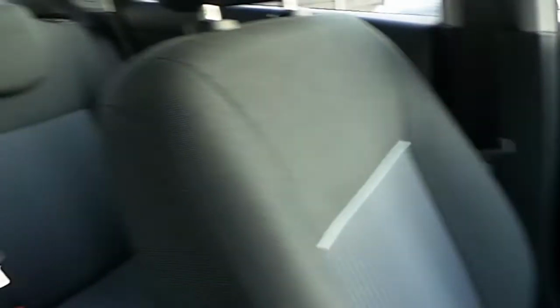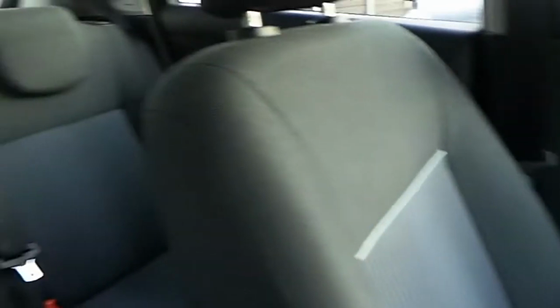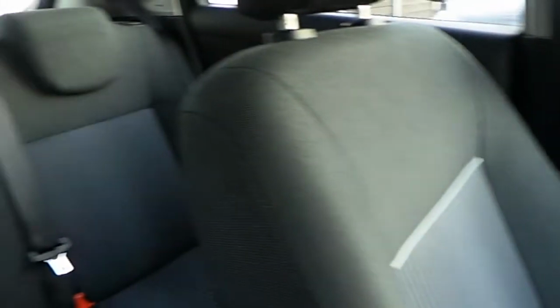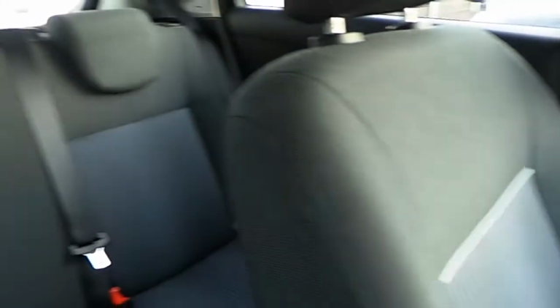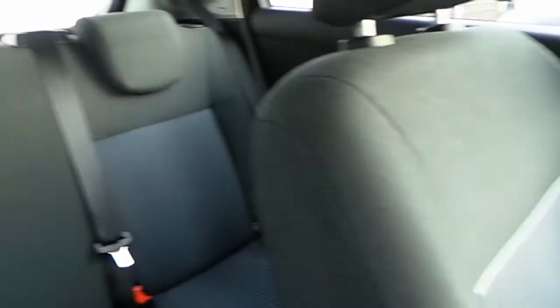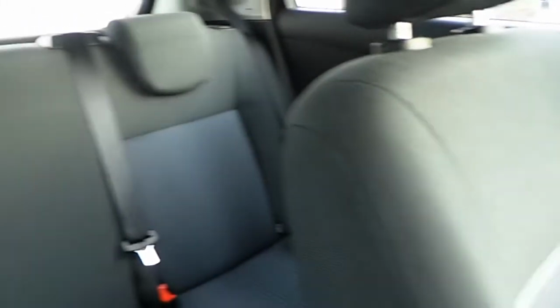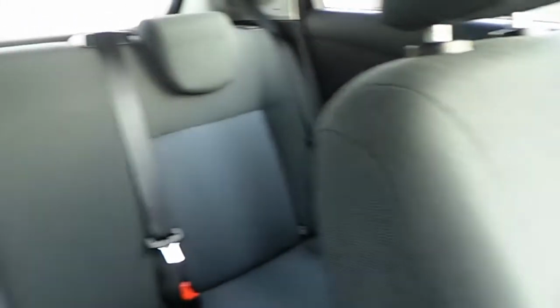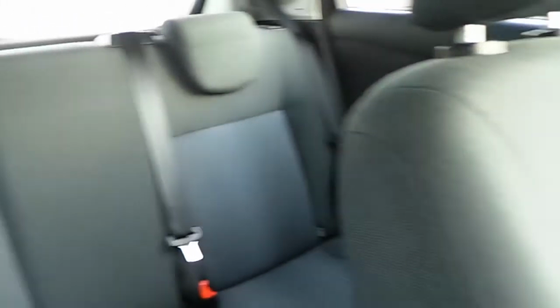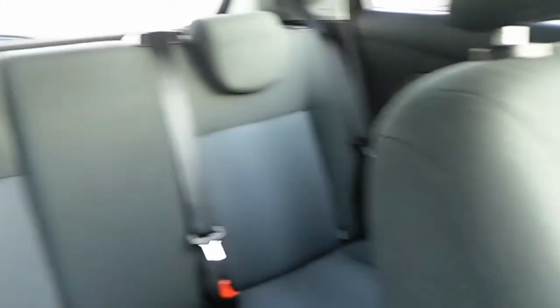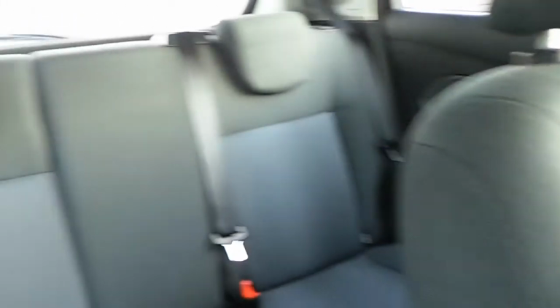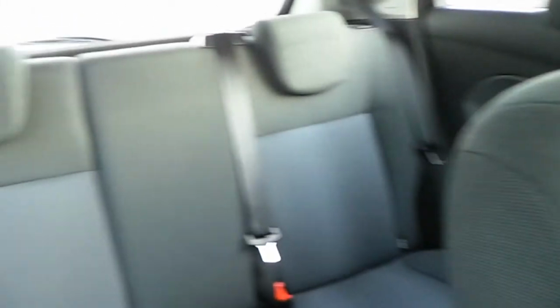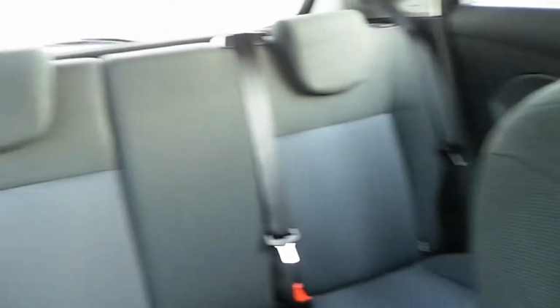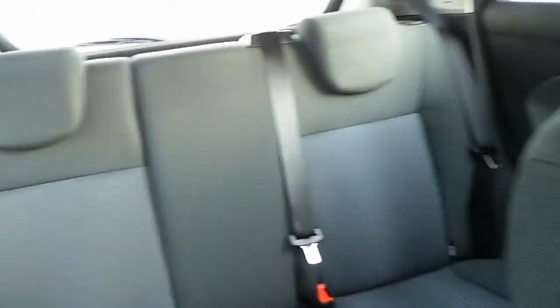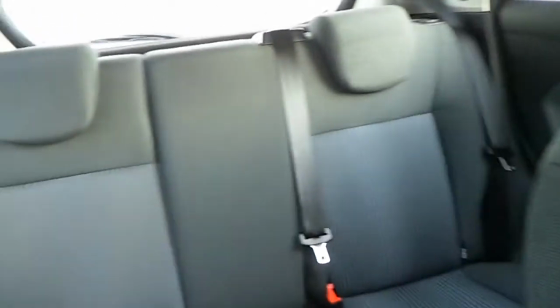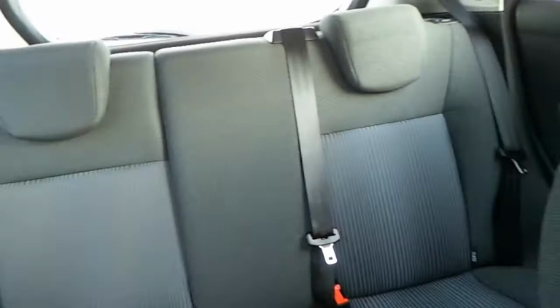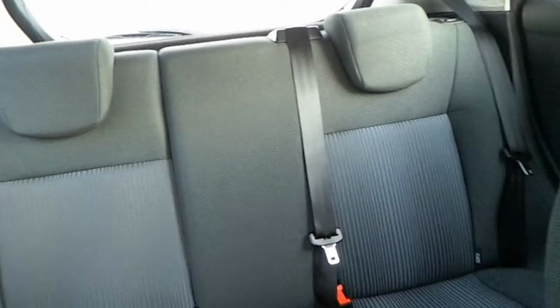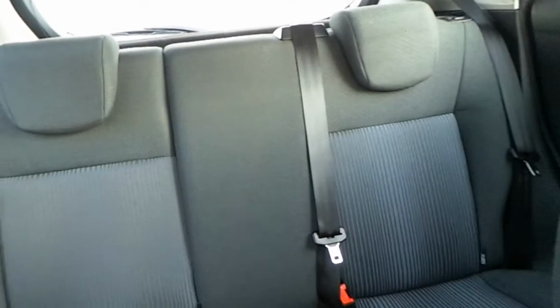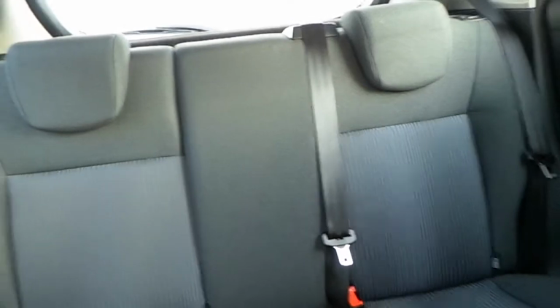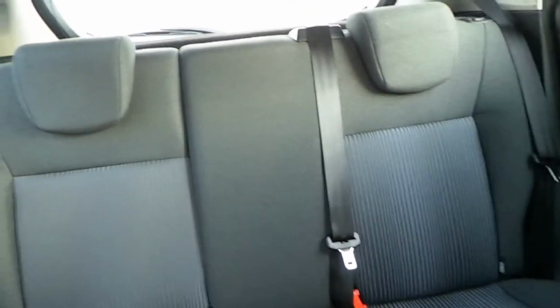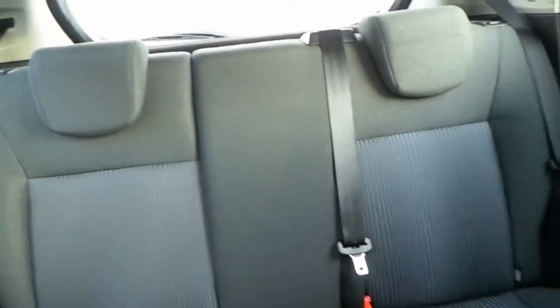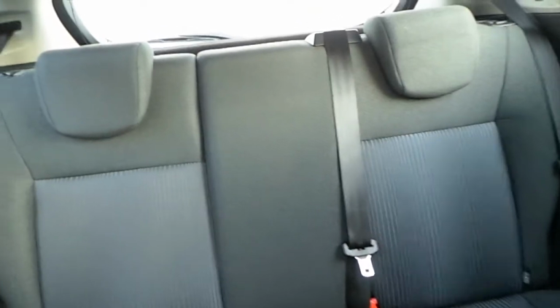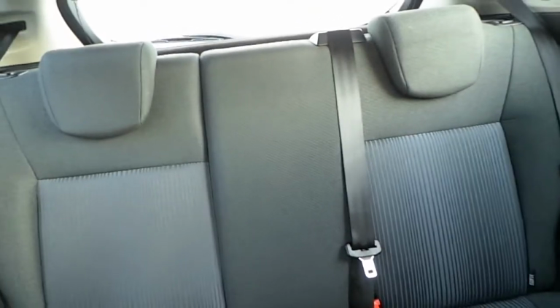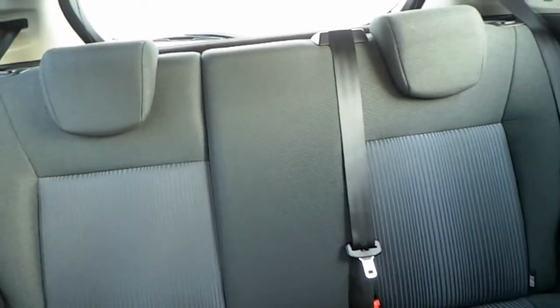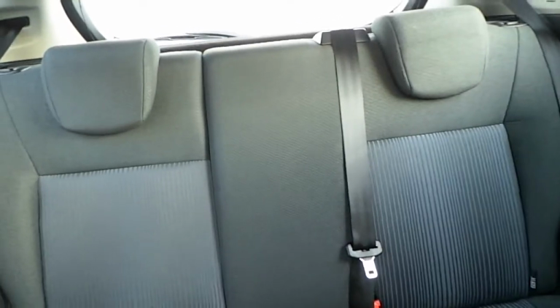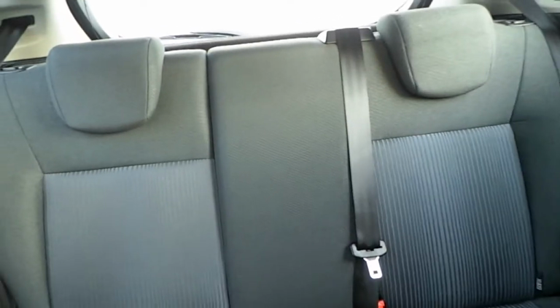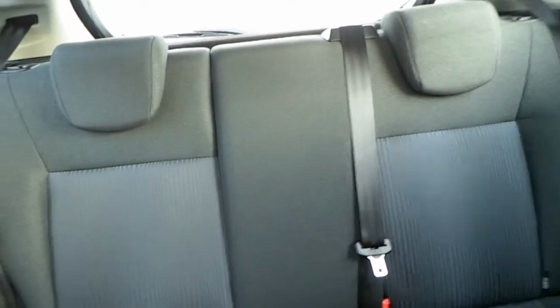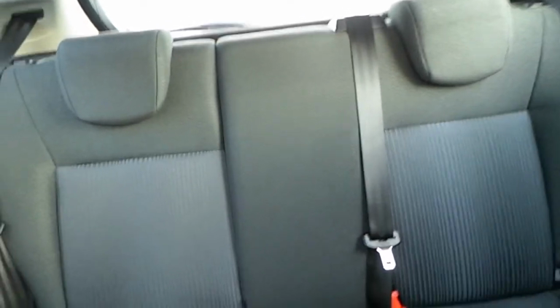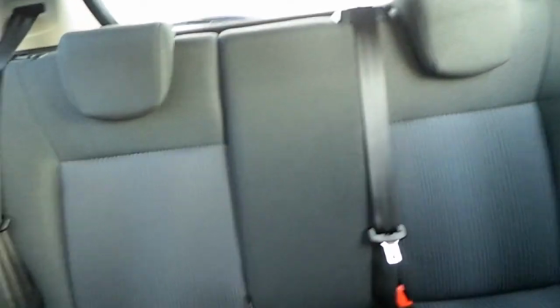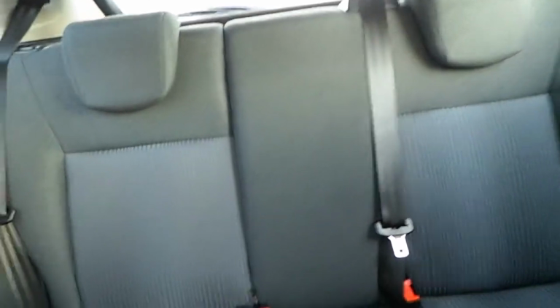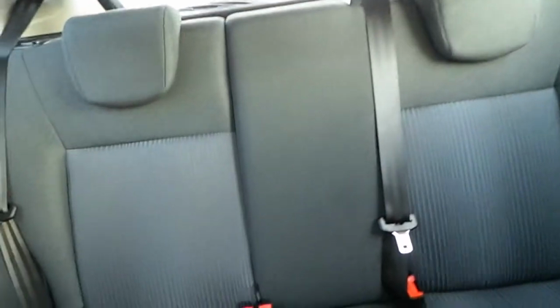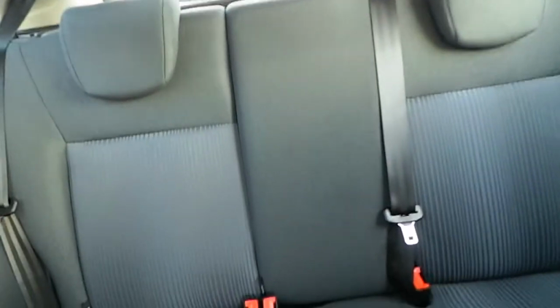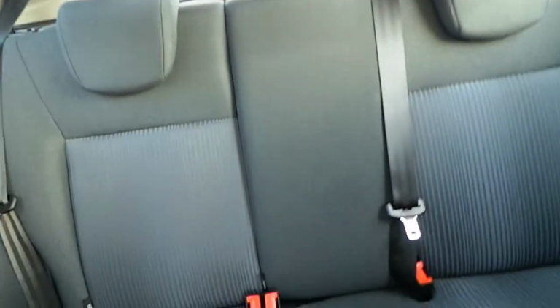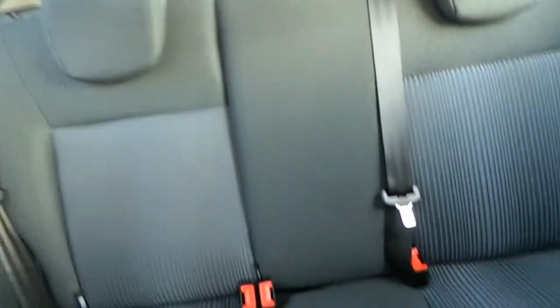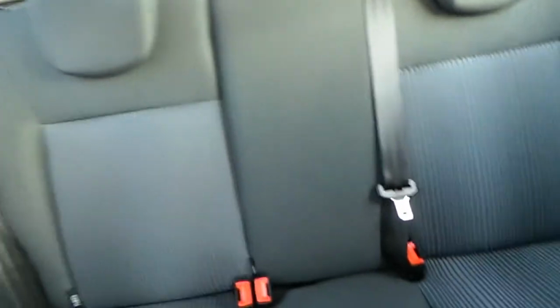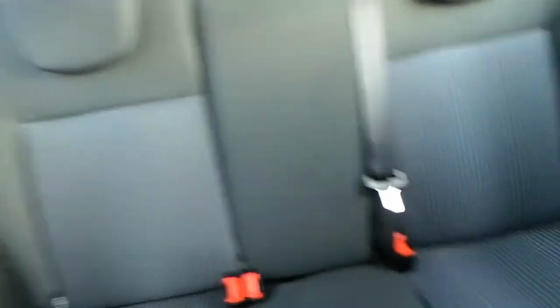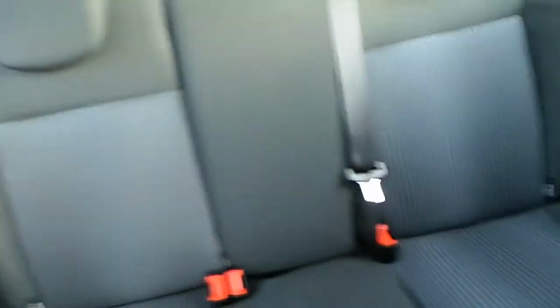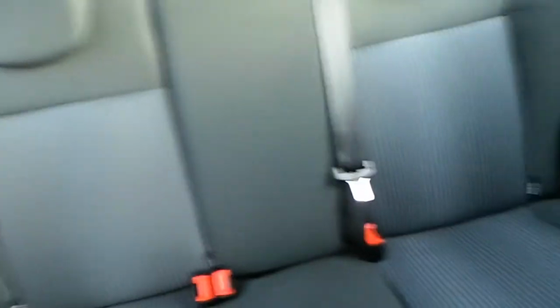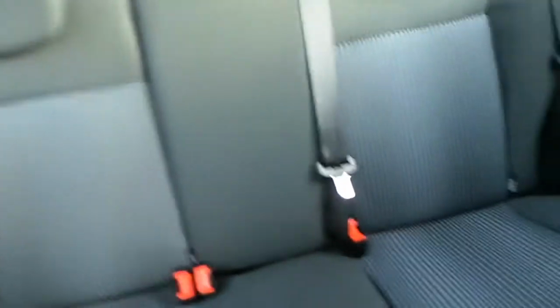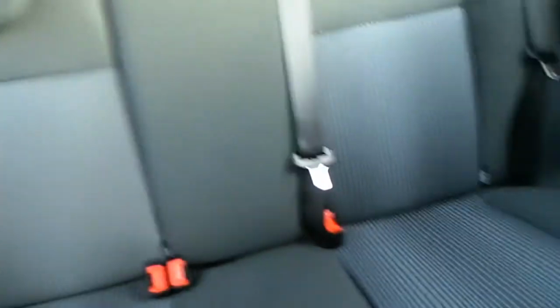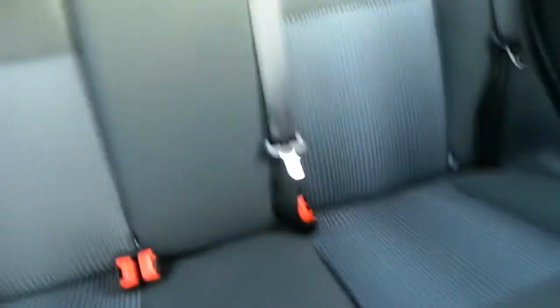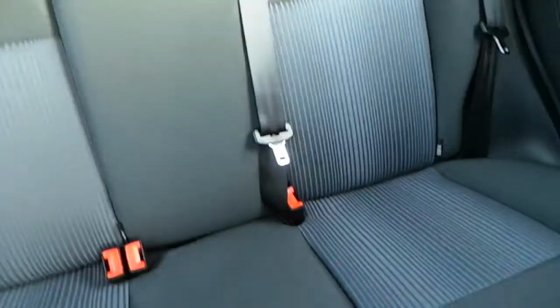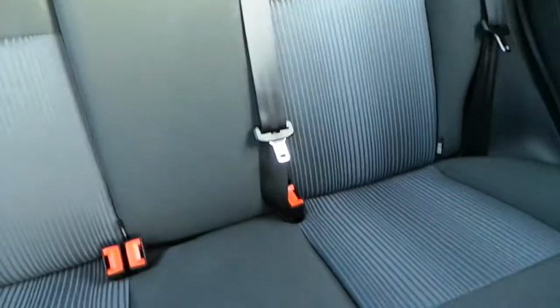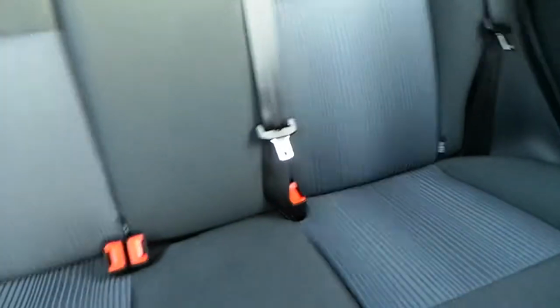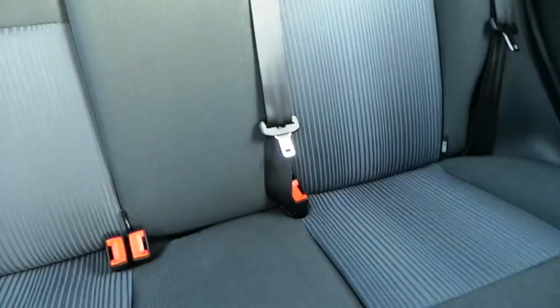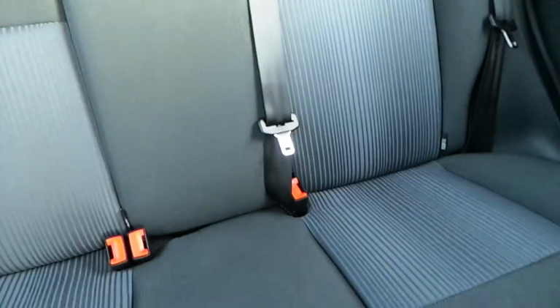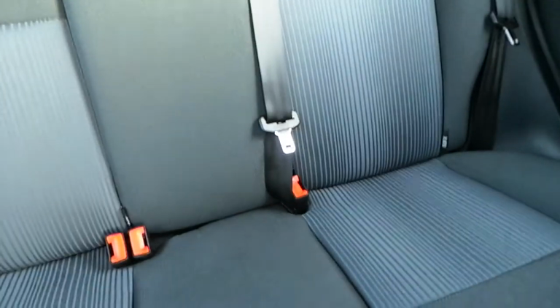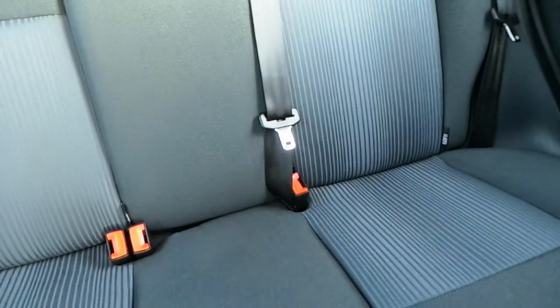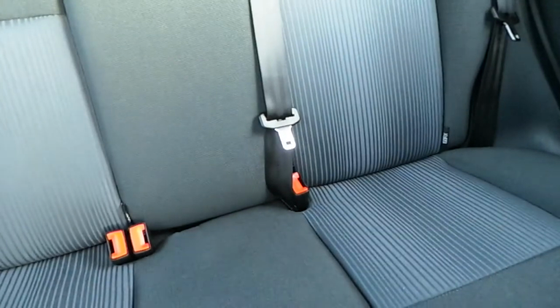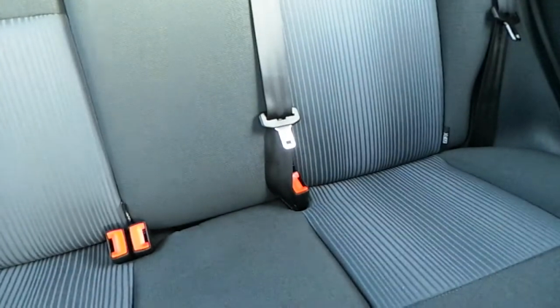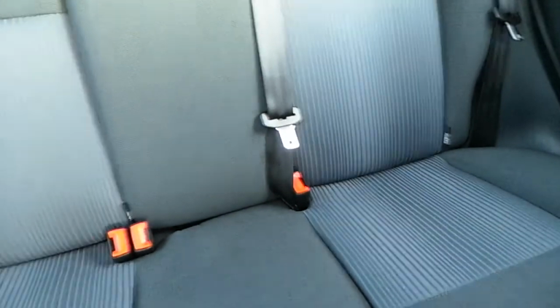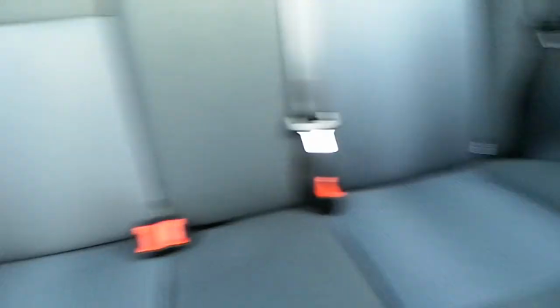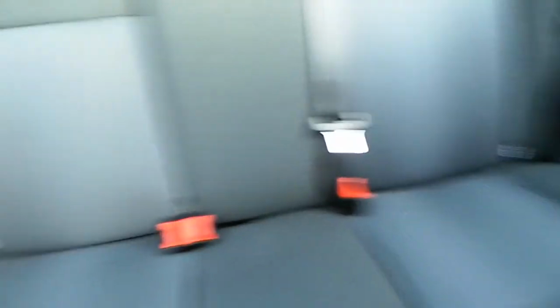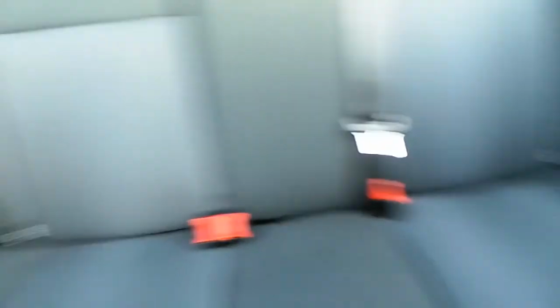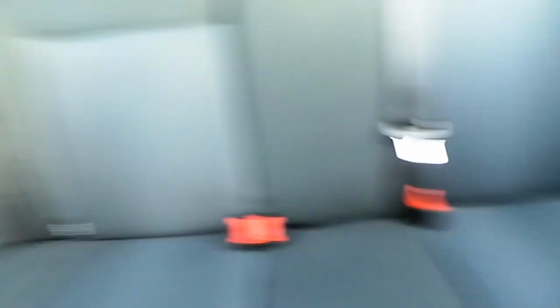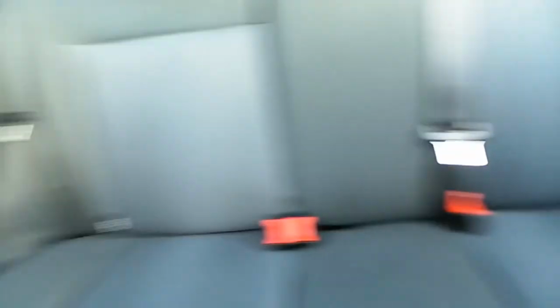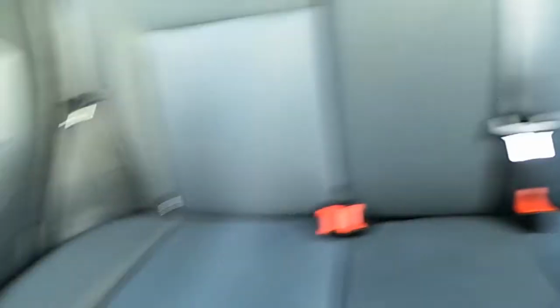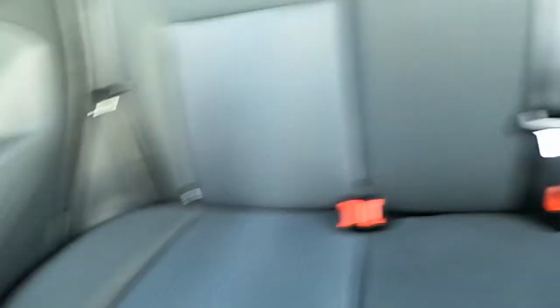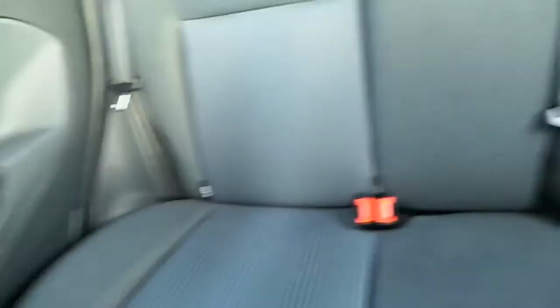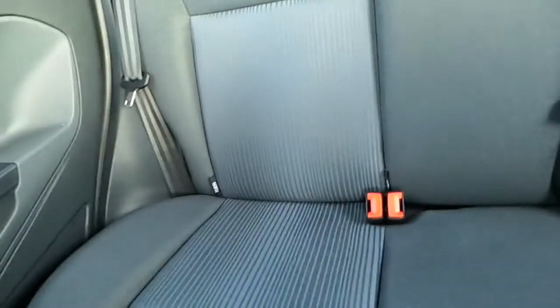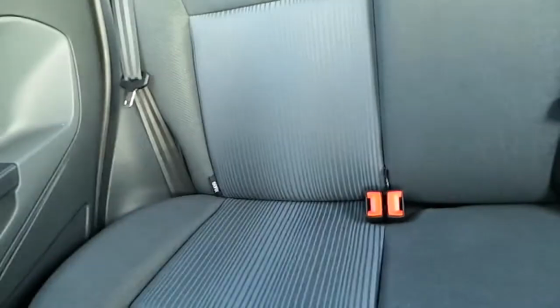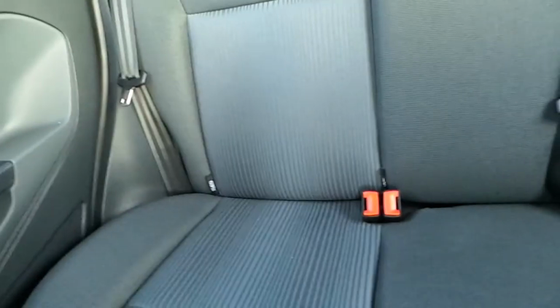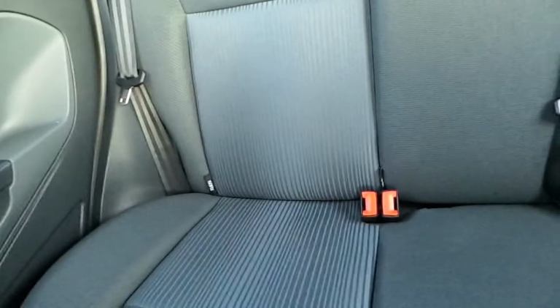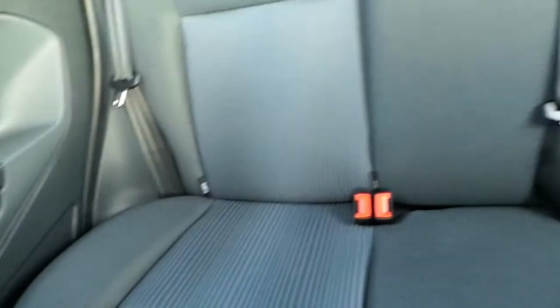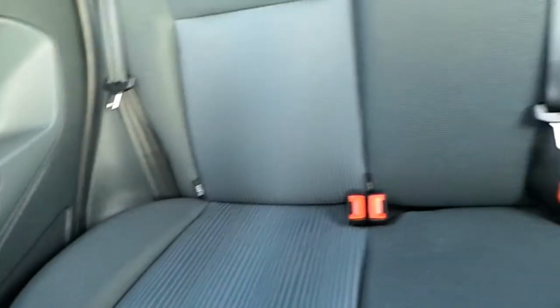To the back of the car, we have two headrests and we also have two Isofix mounting points.